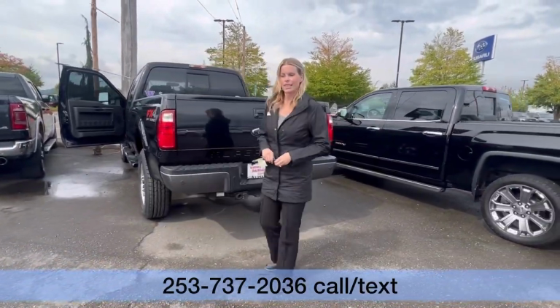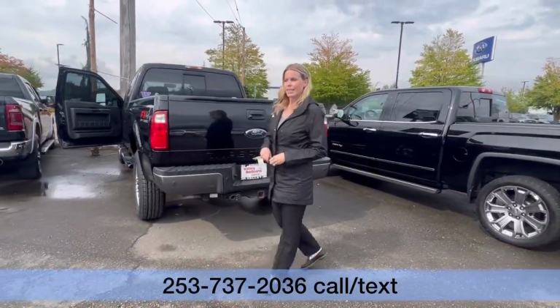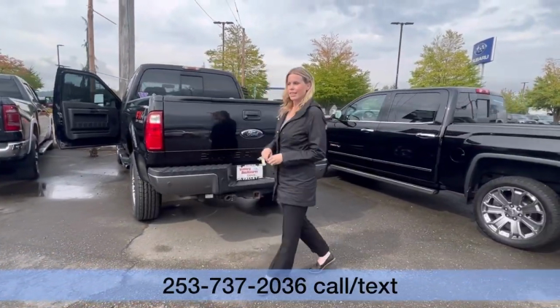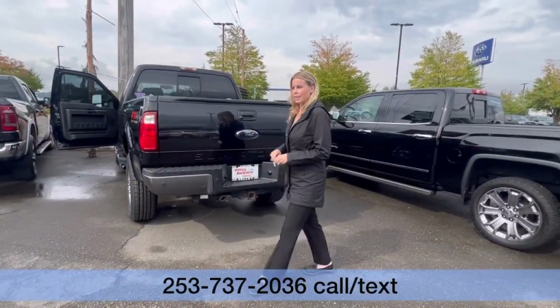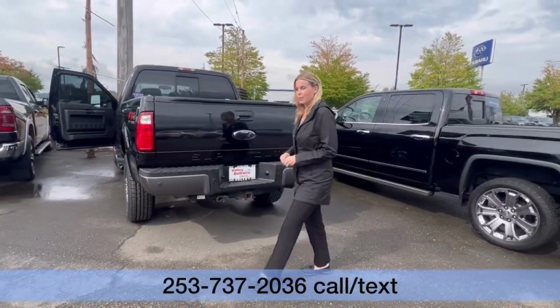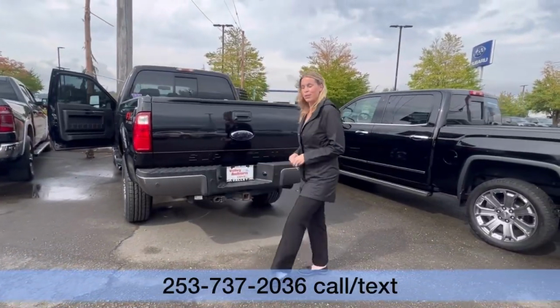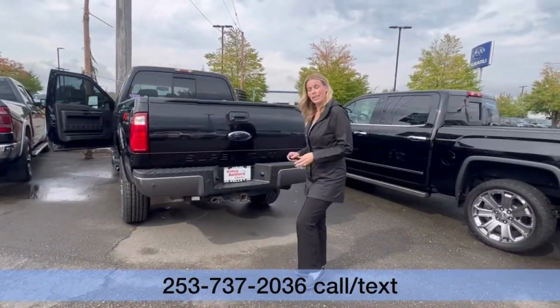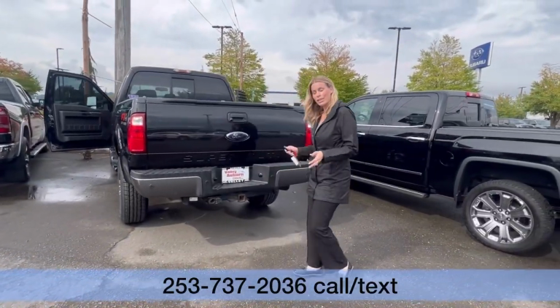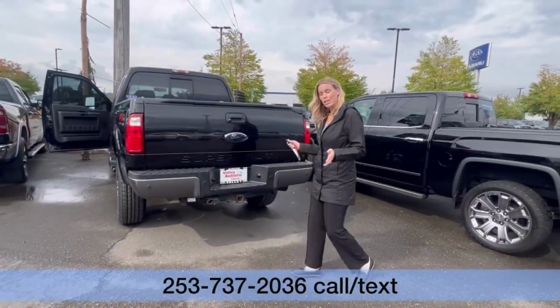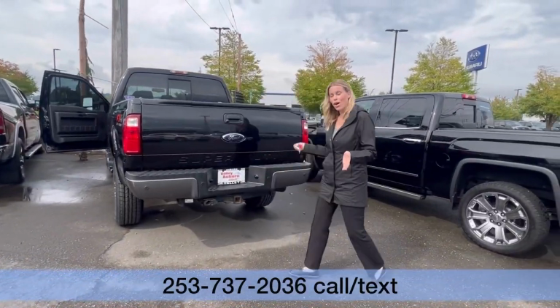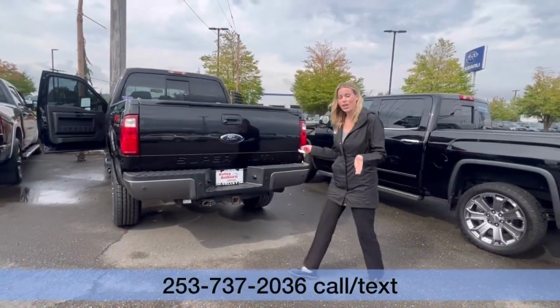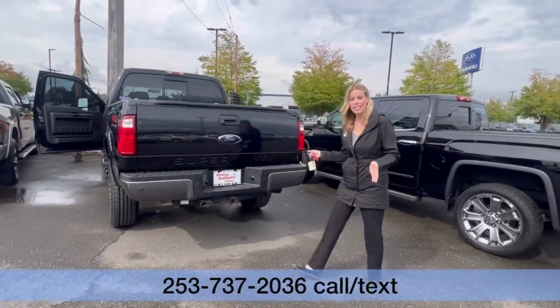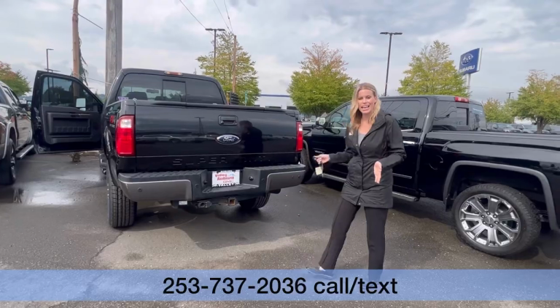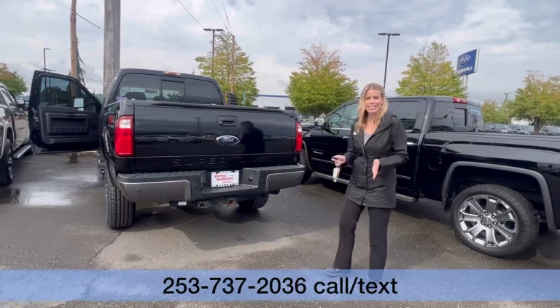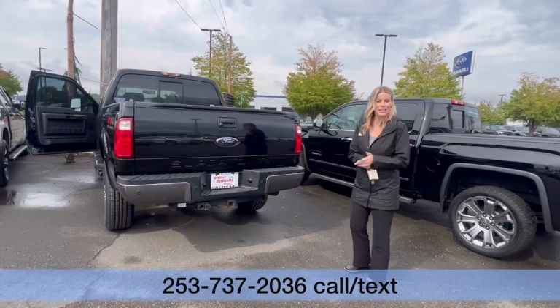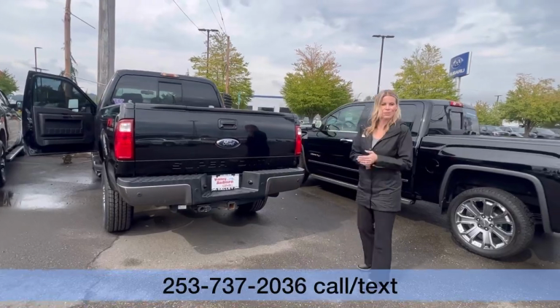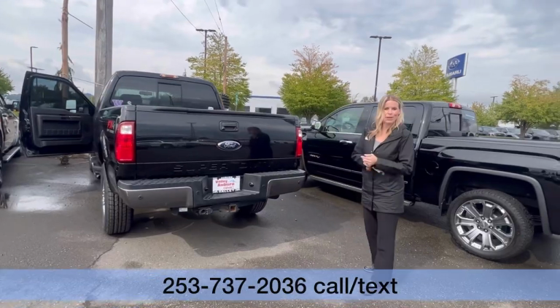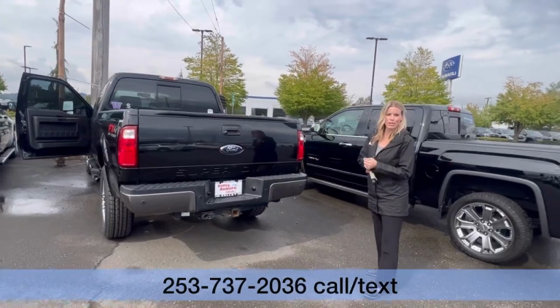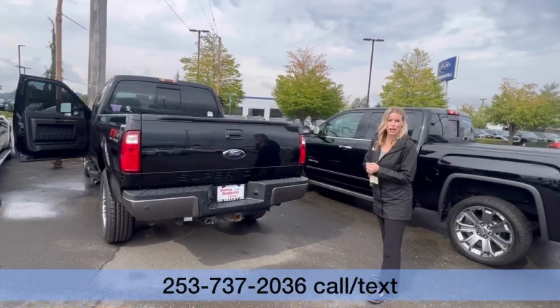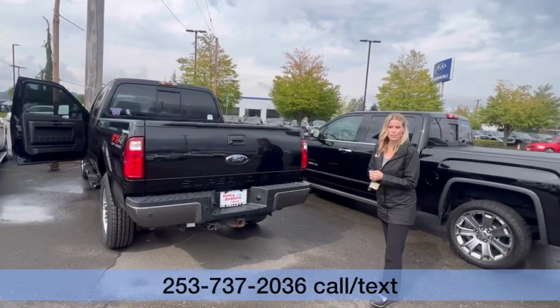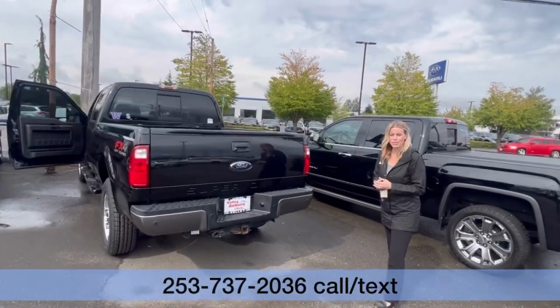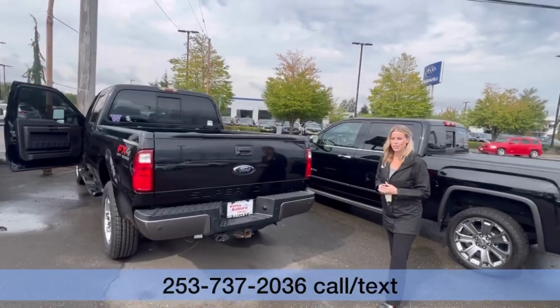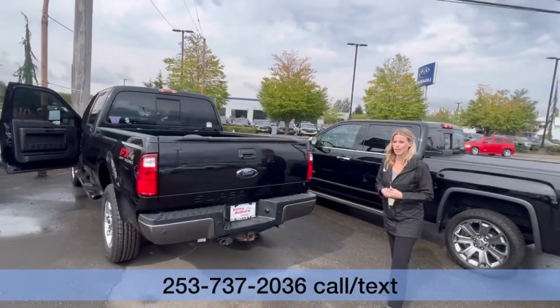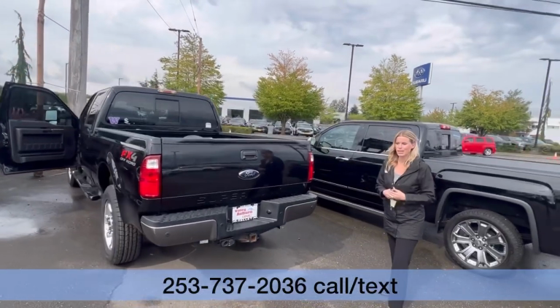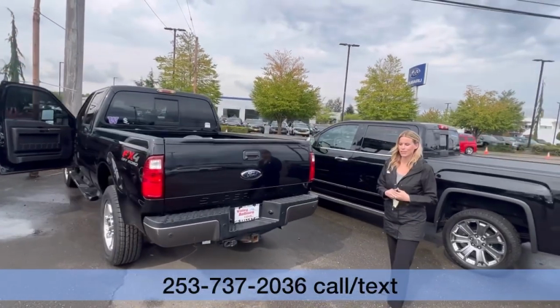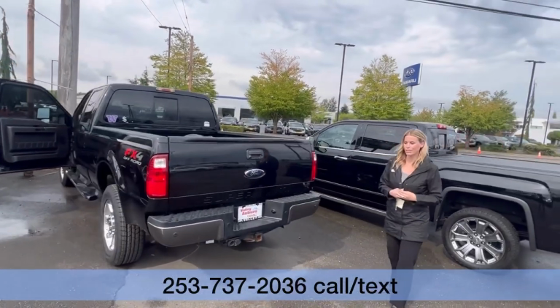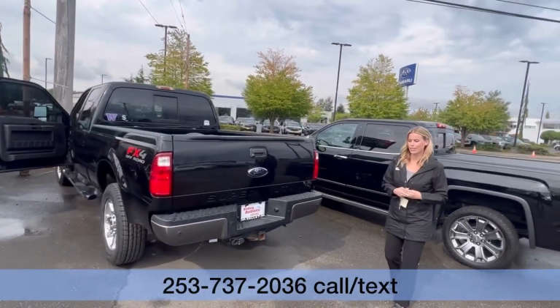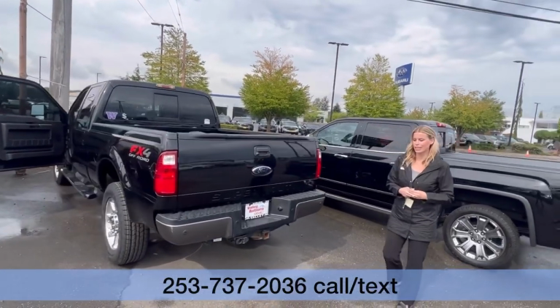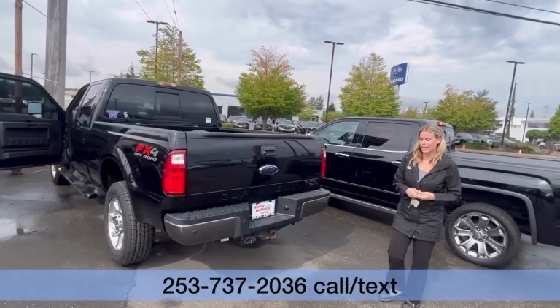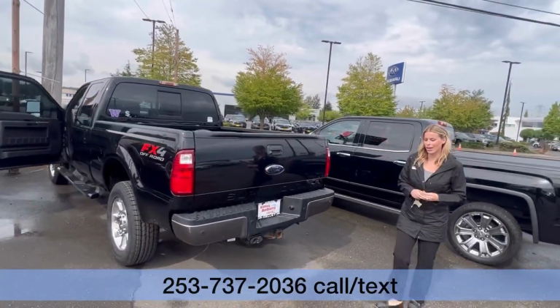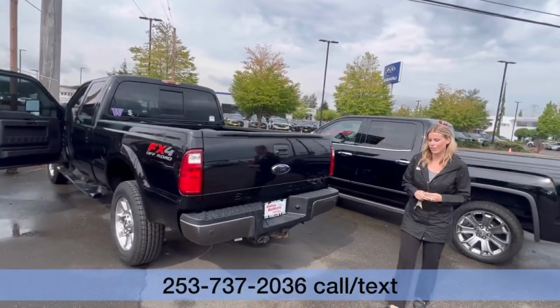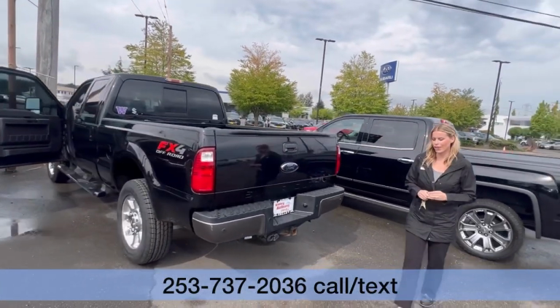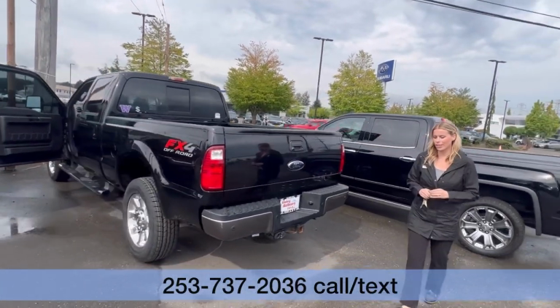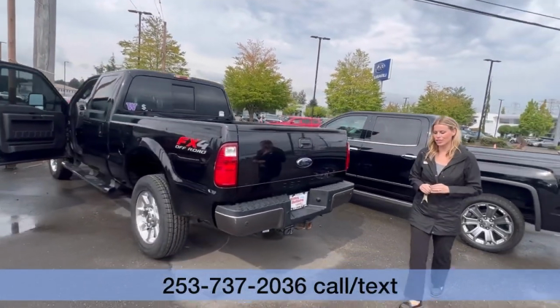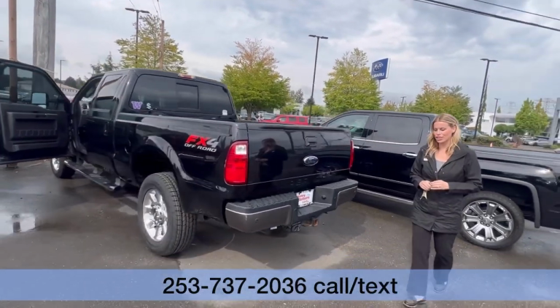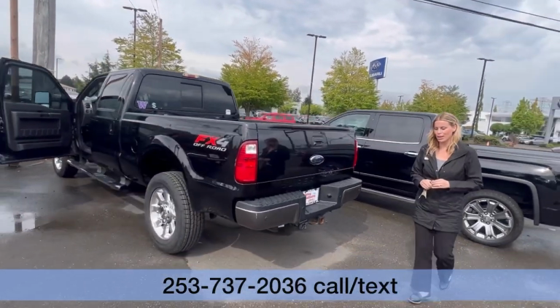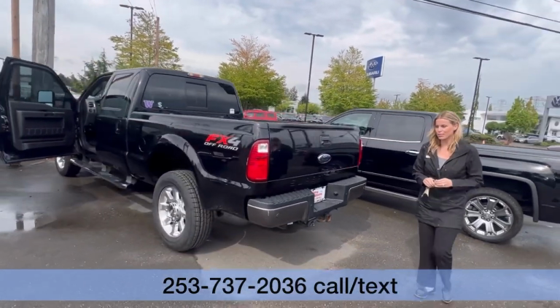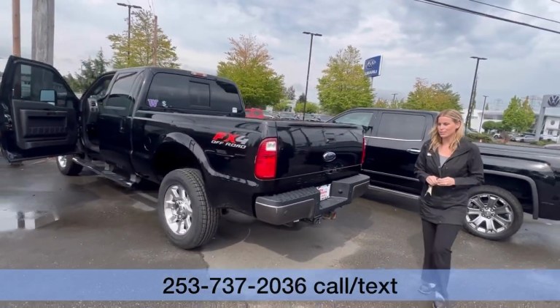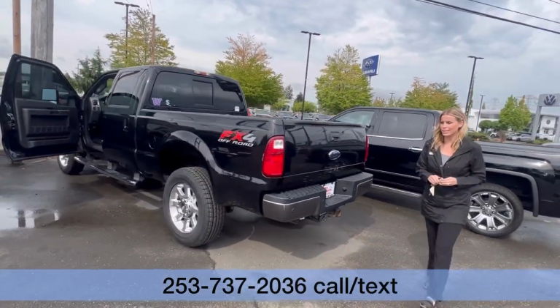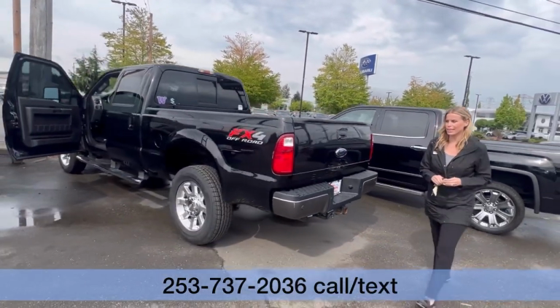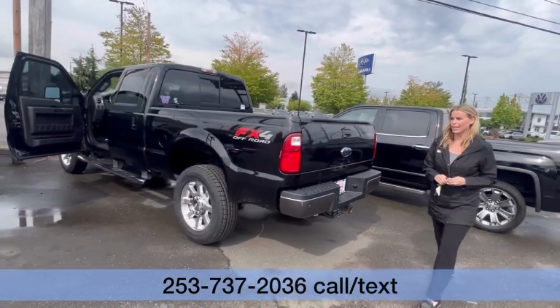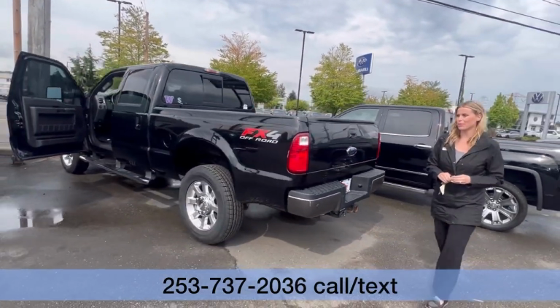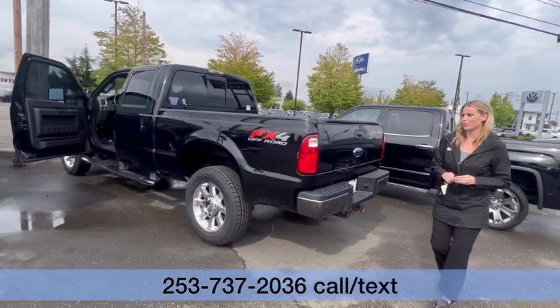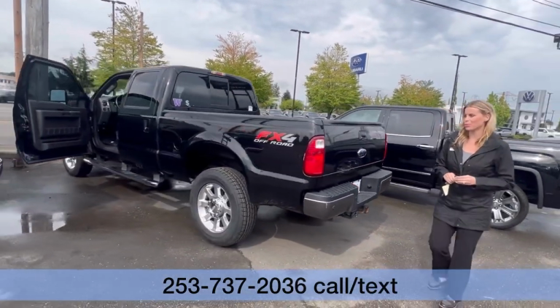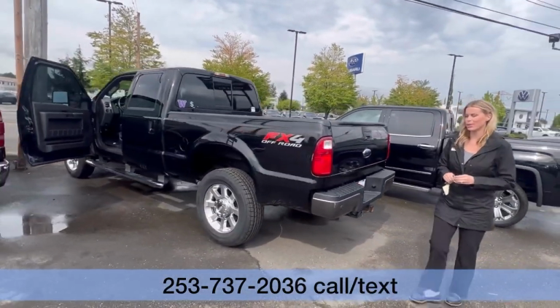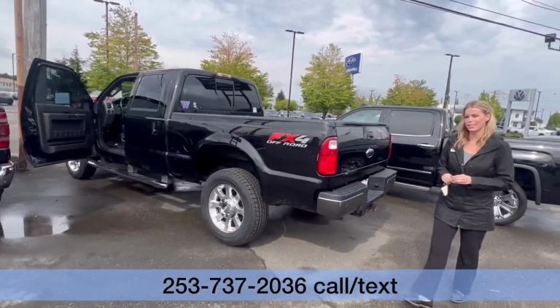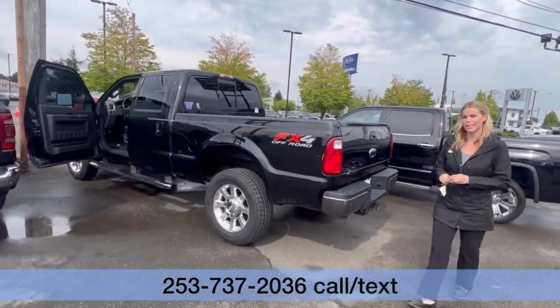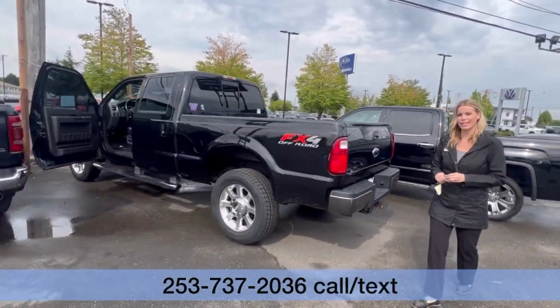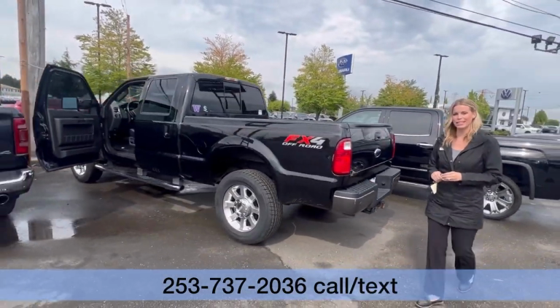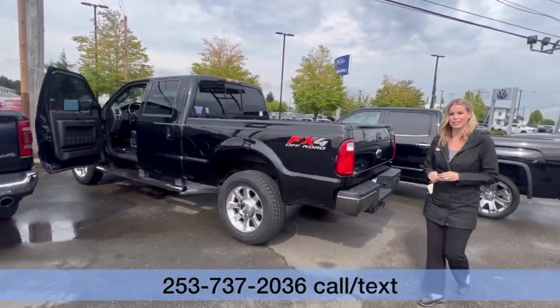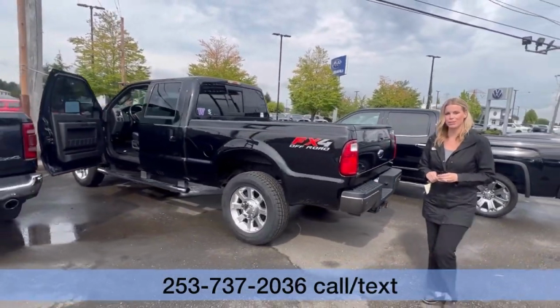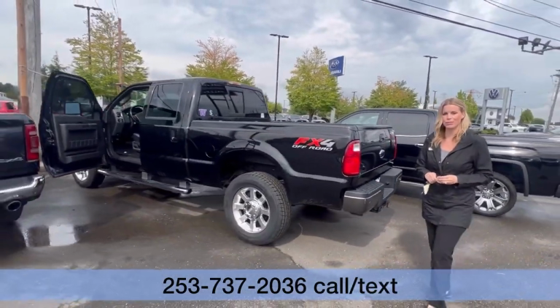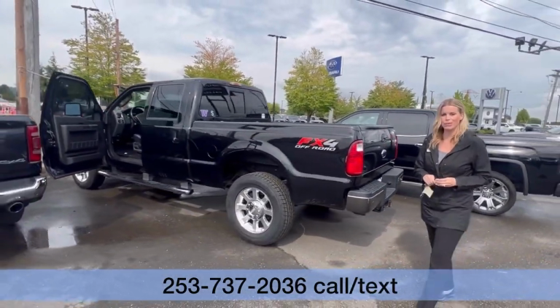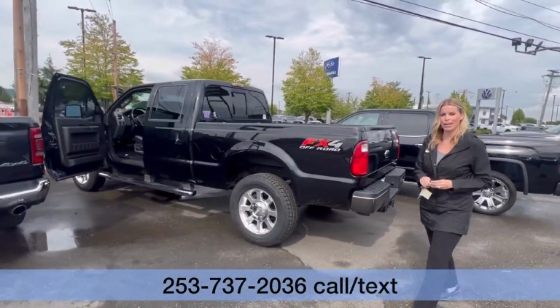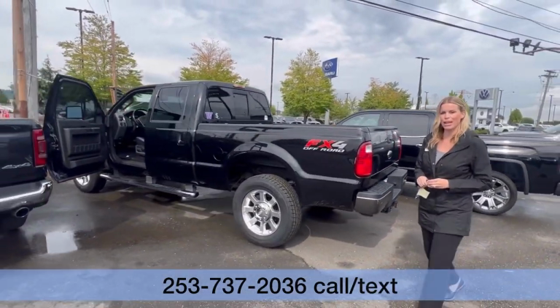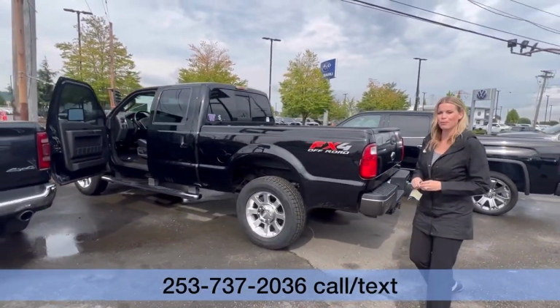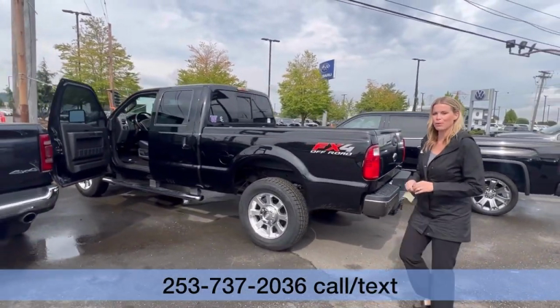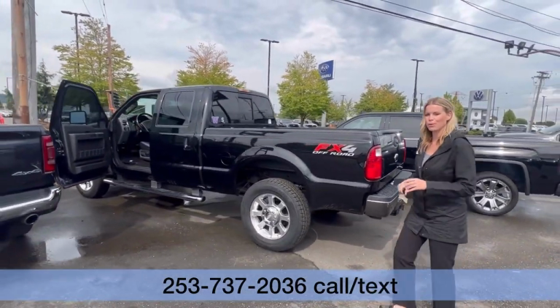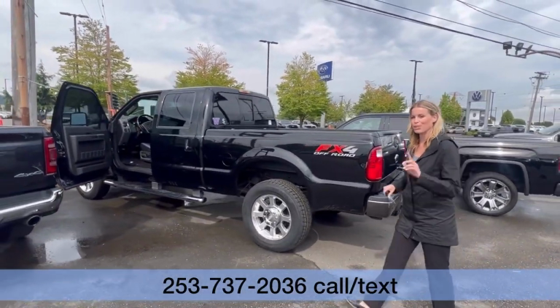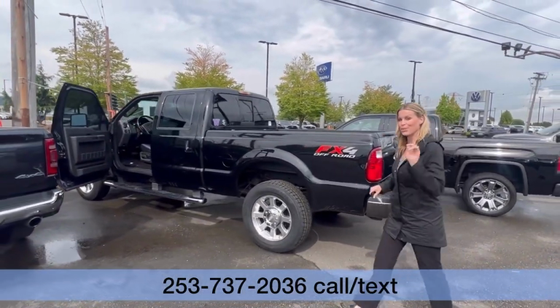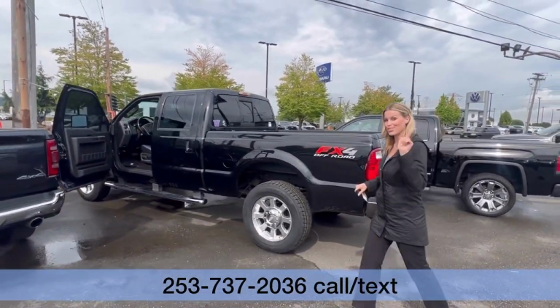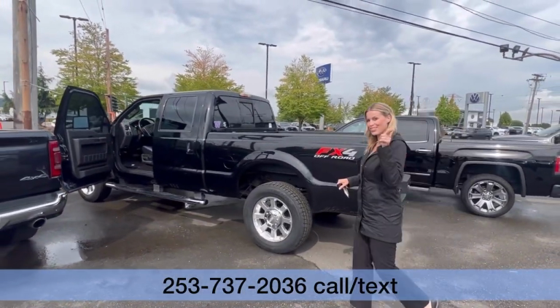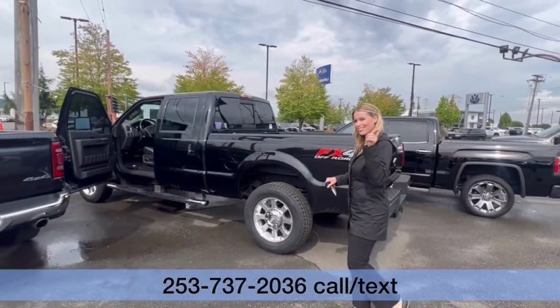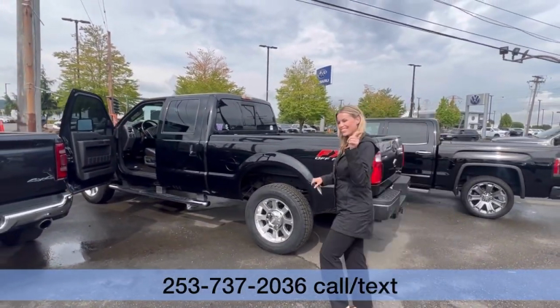So please call, text, email, or come see me, Hillary, here at Valley GMC. I'm super excited to meet and work with you soon.